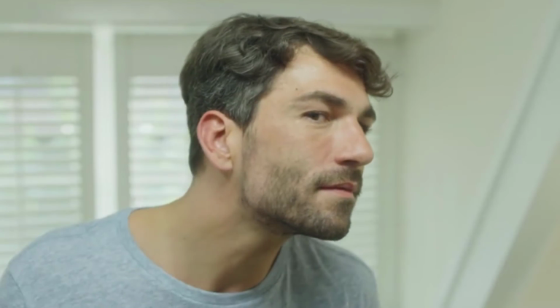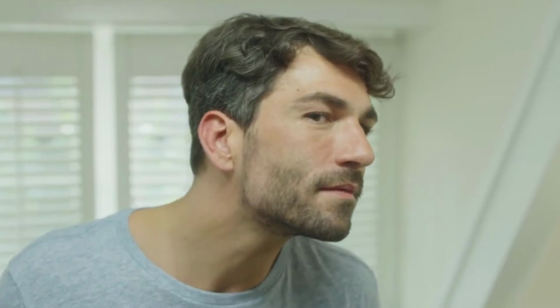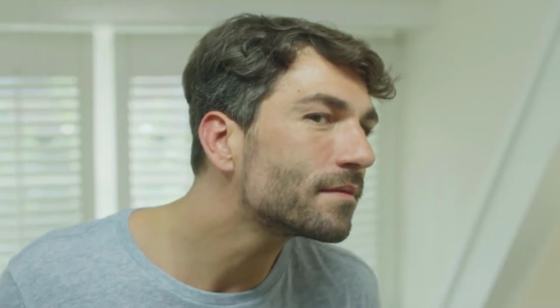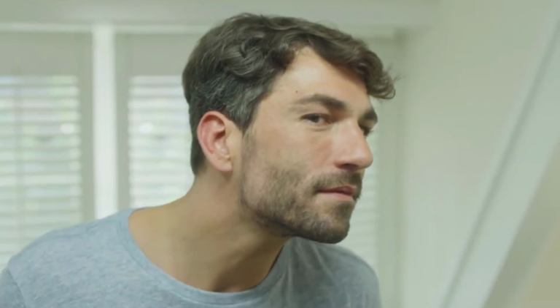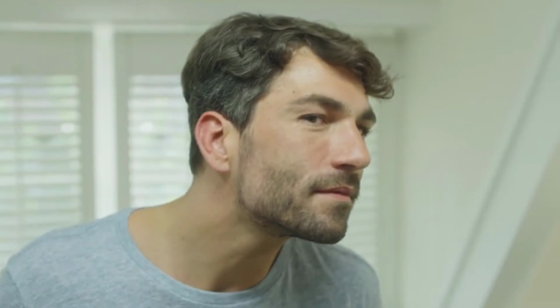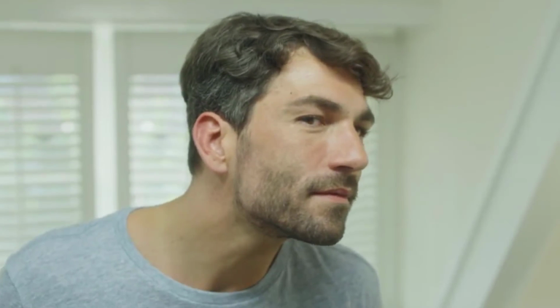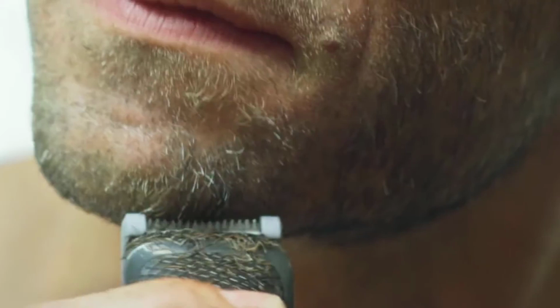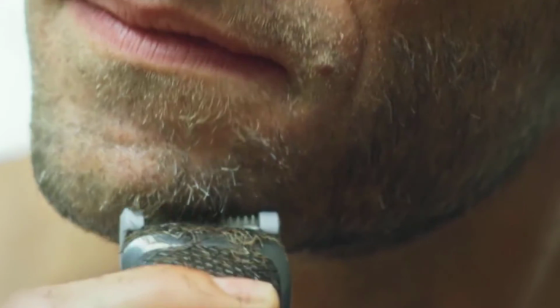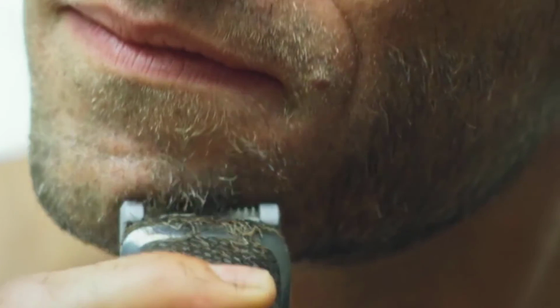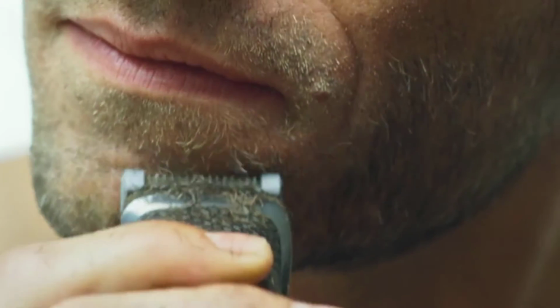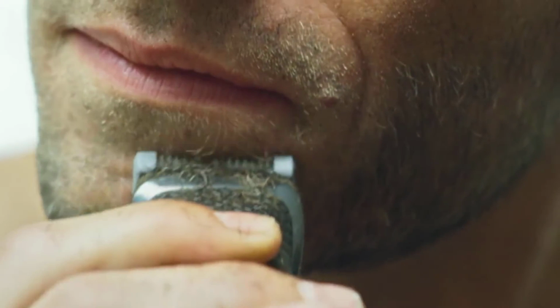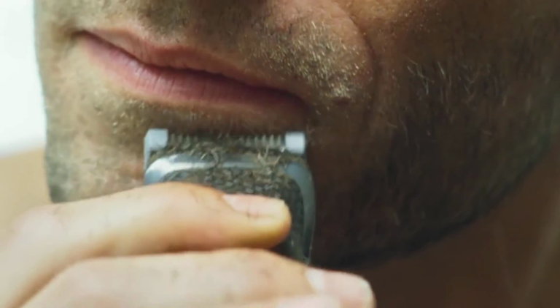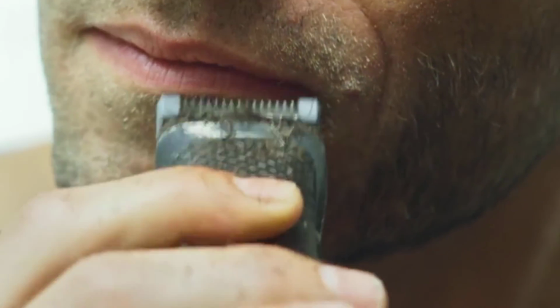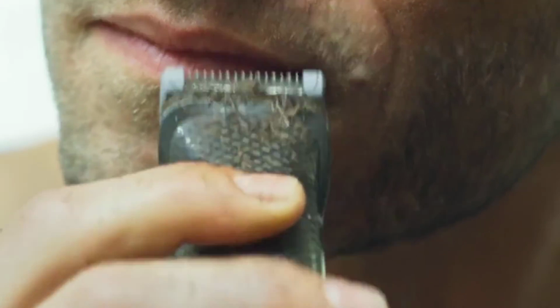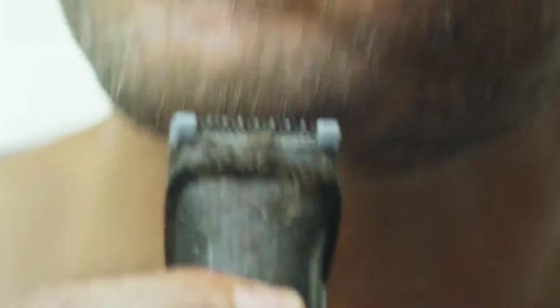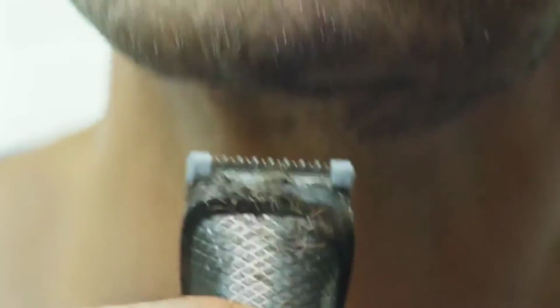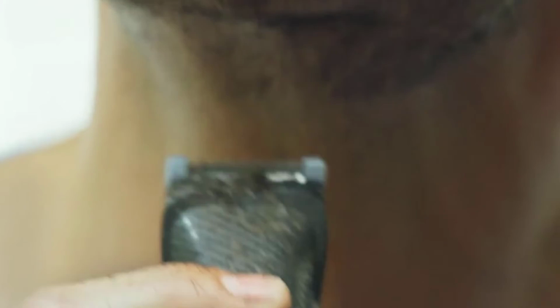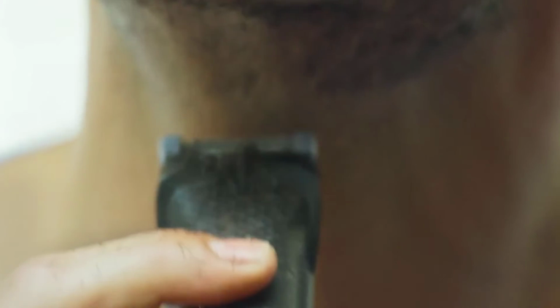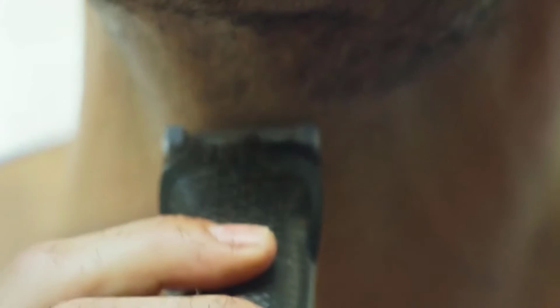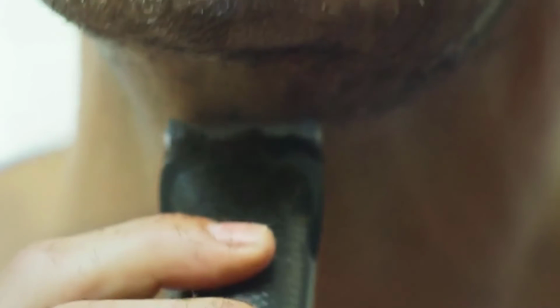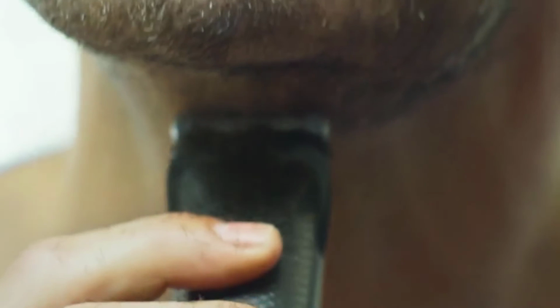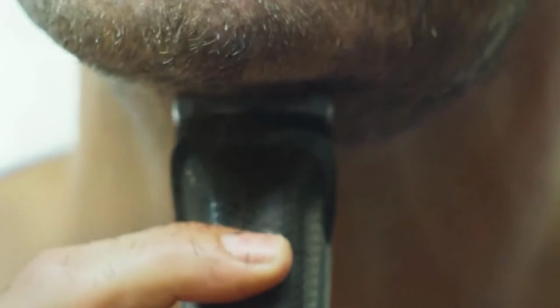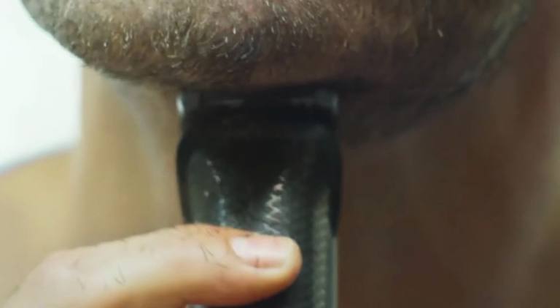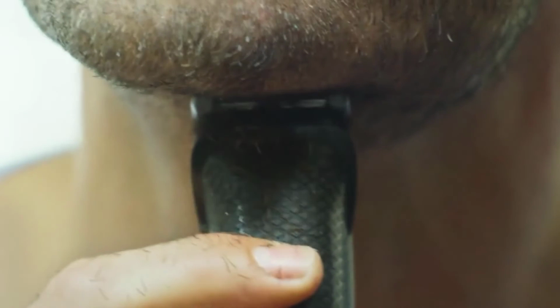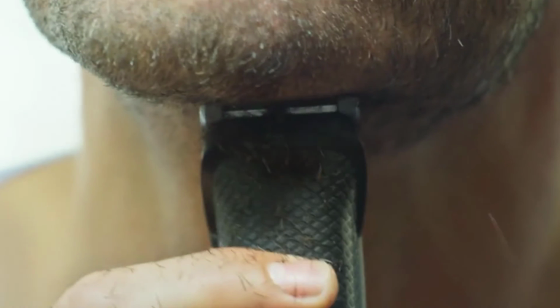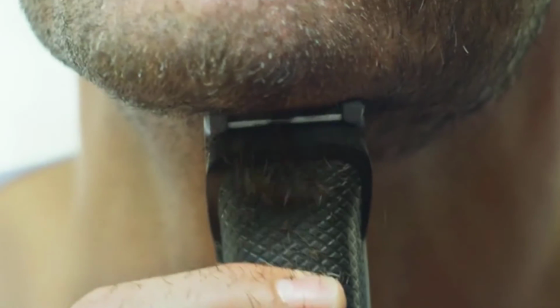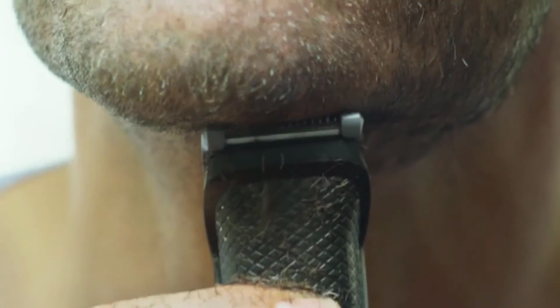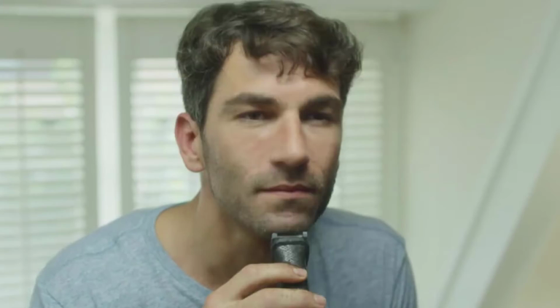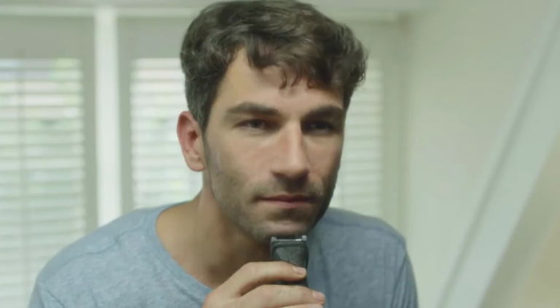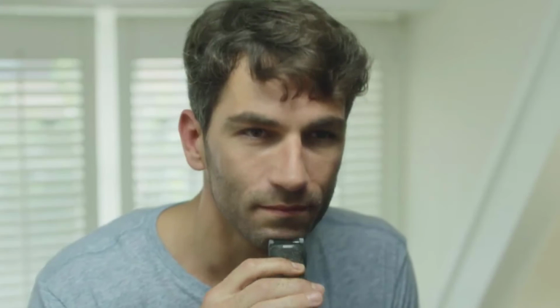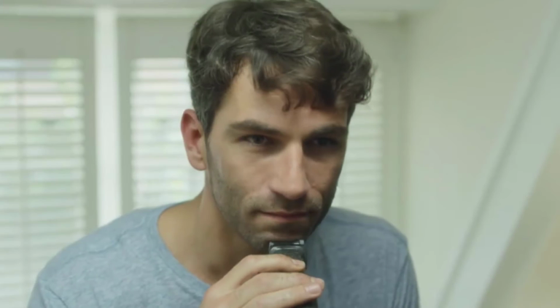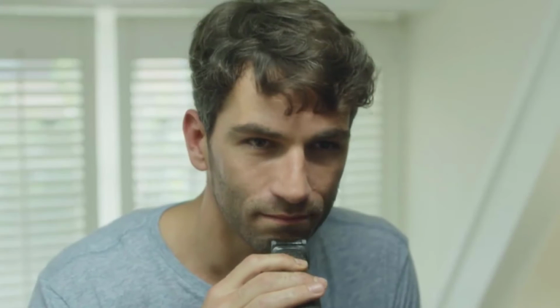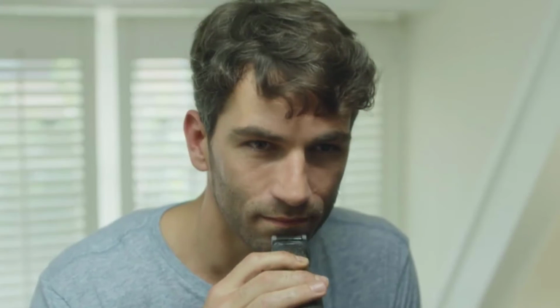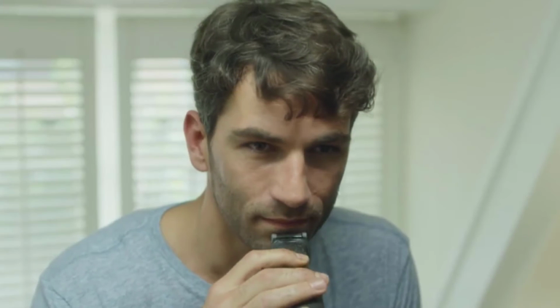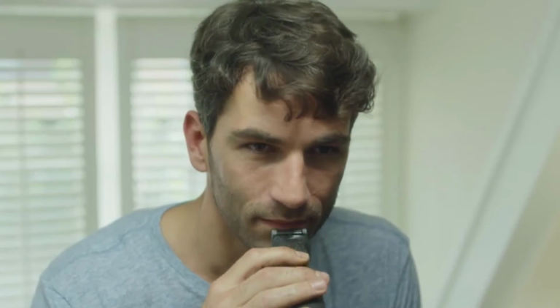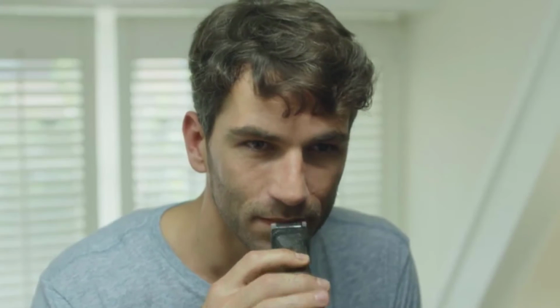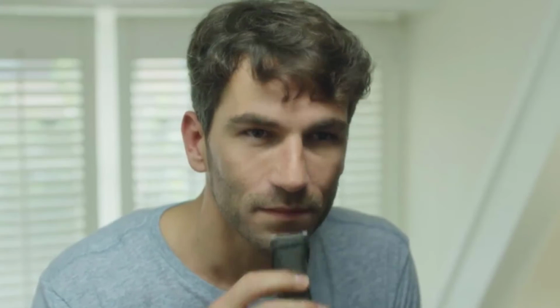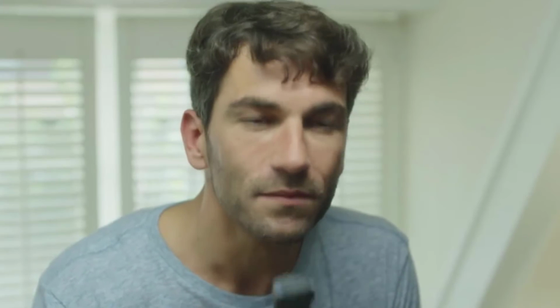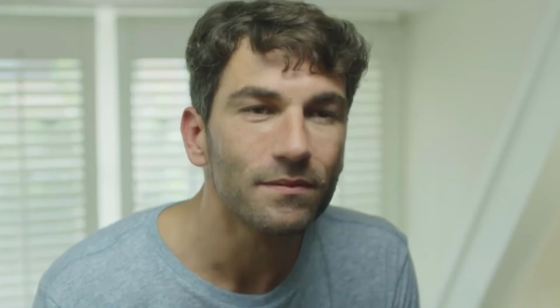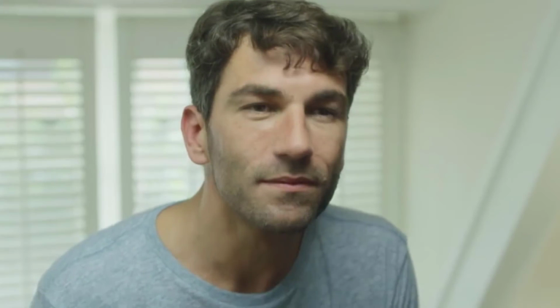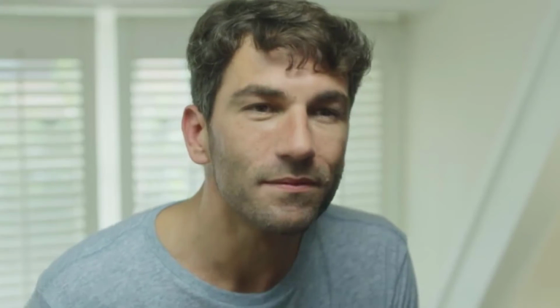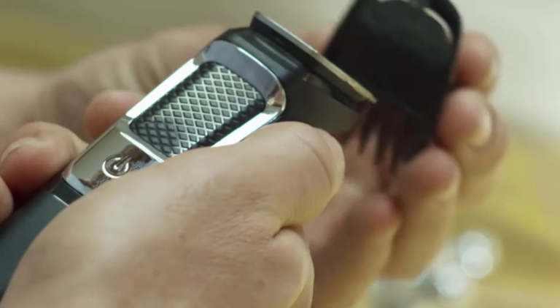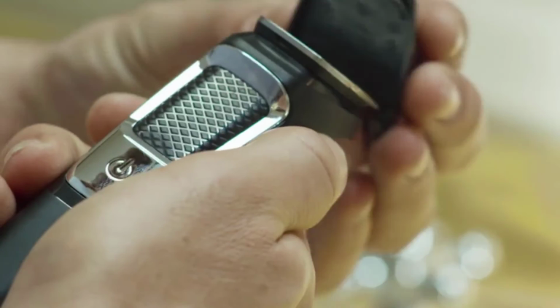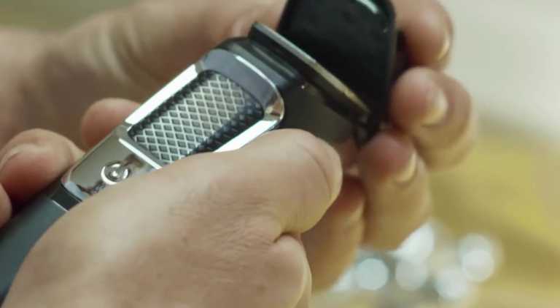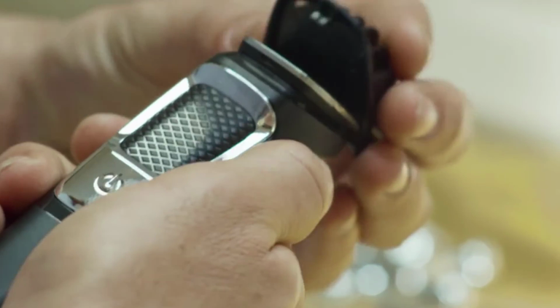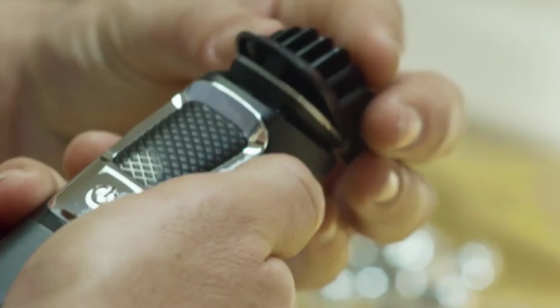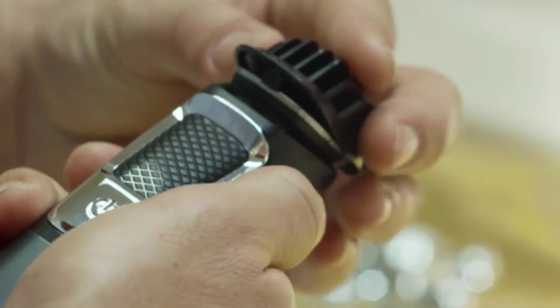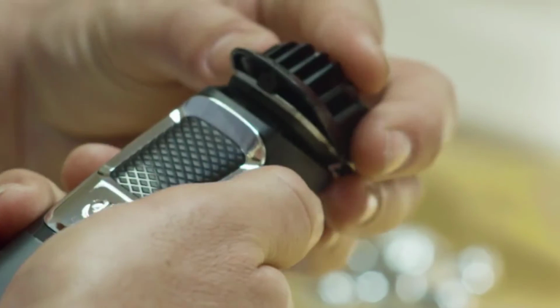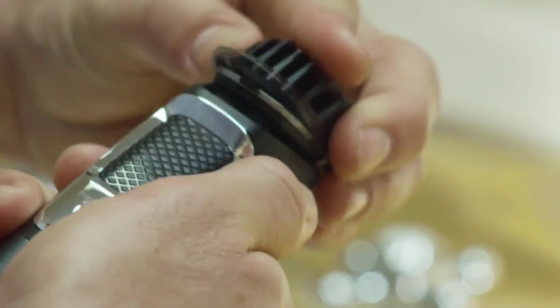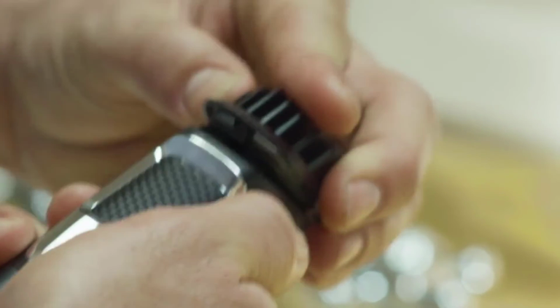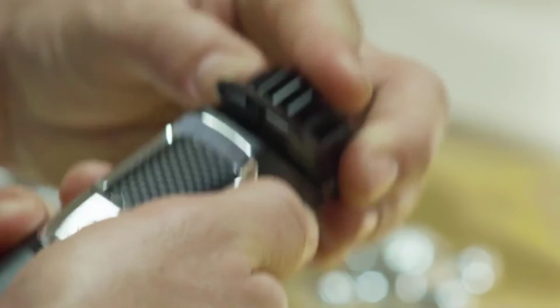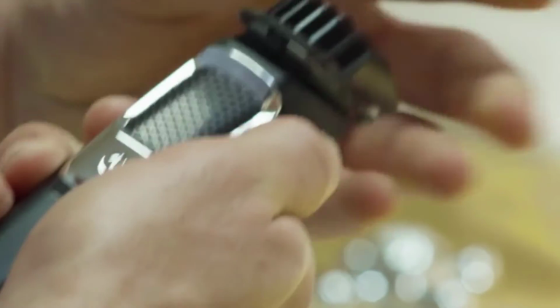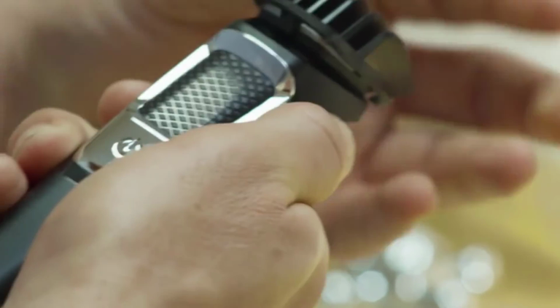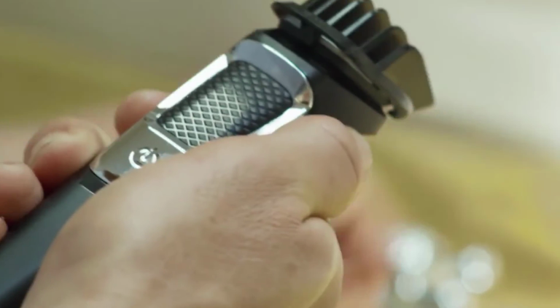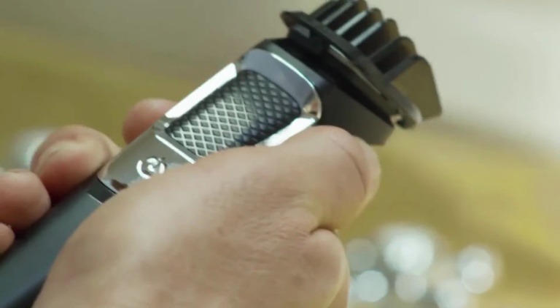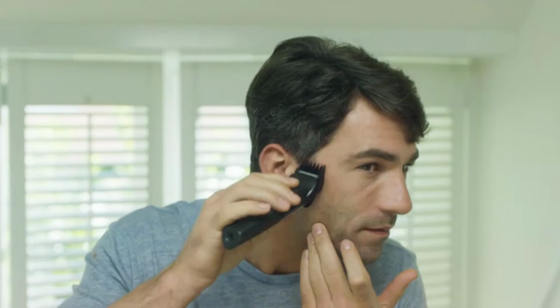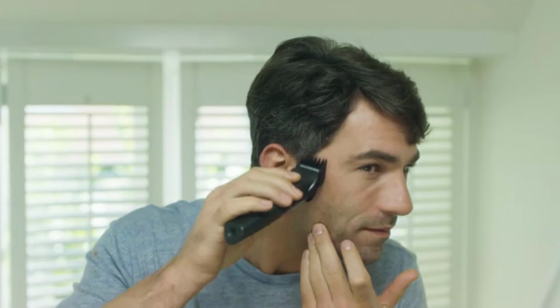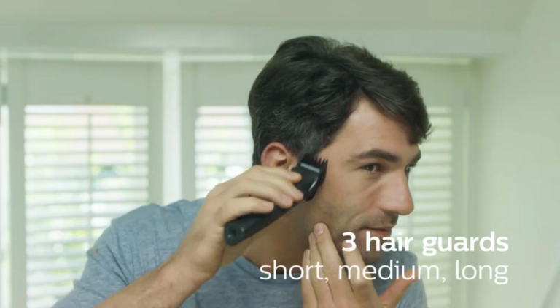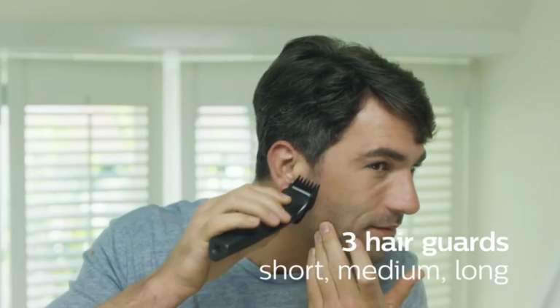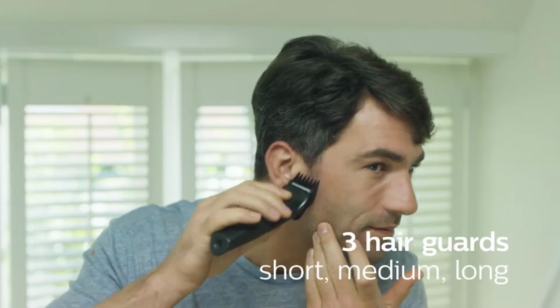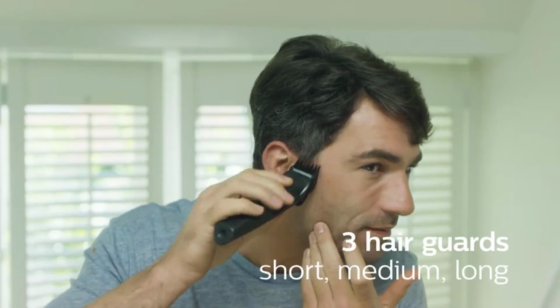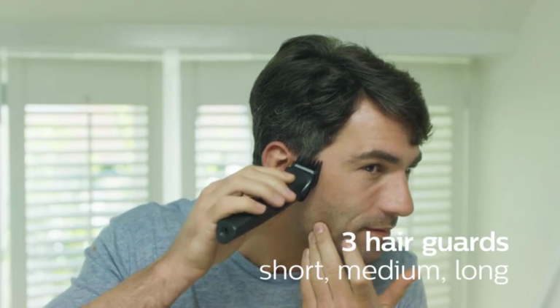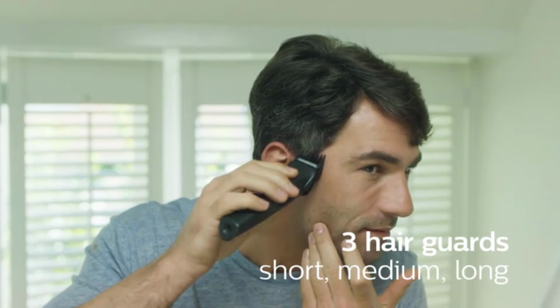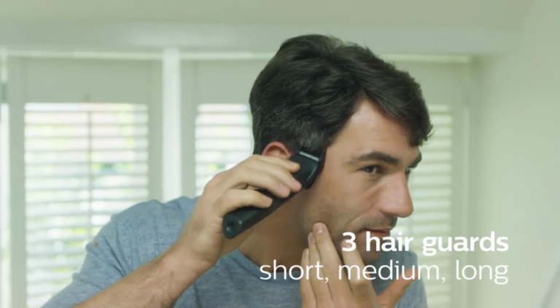He also appreciates that, unlike his old Gillette, this trimmer came with nose and ear trimmers, which he says he pretends he doesn't need.